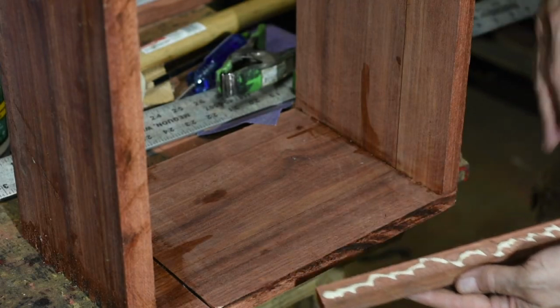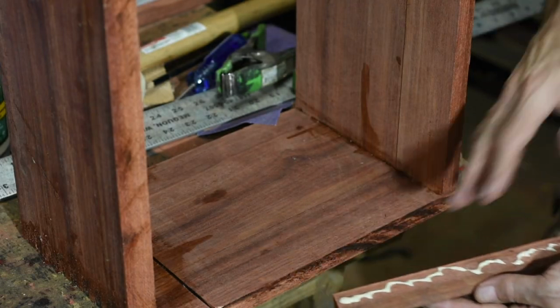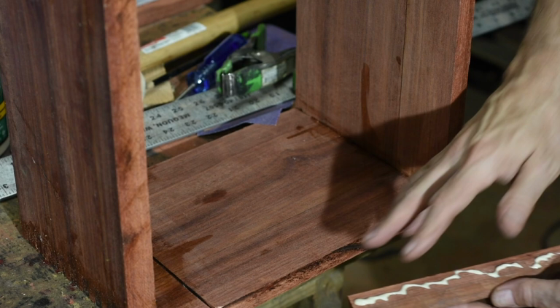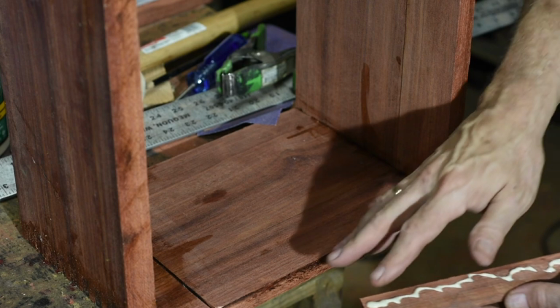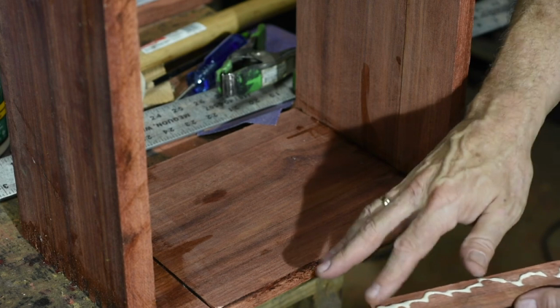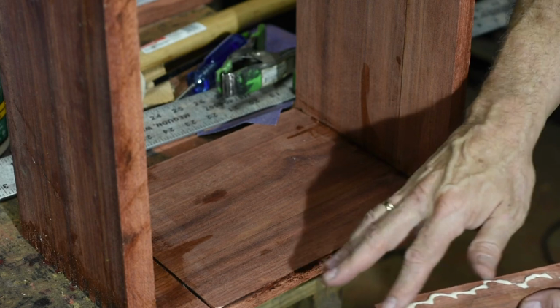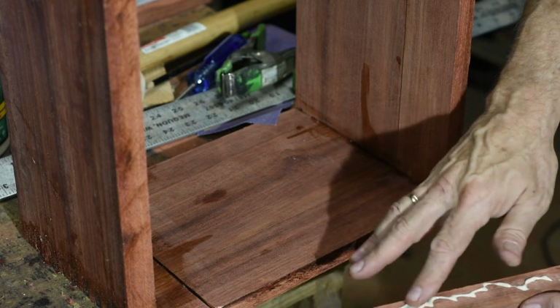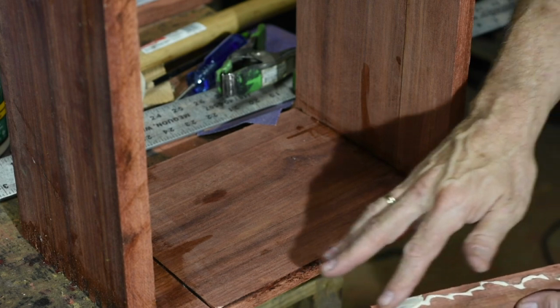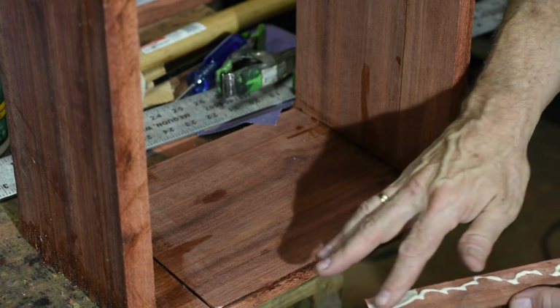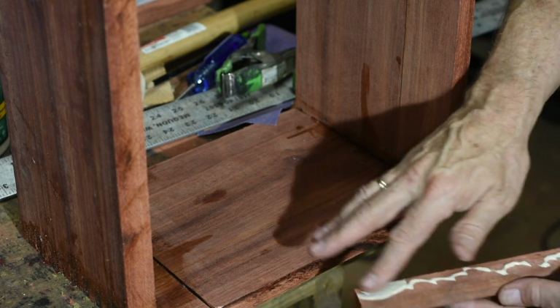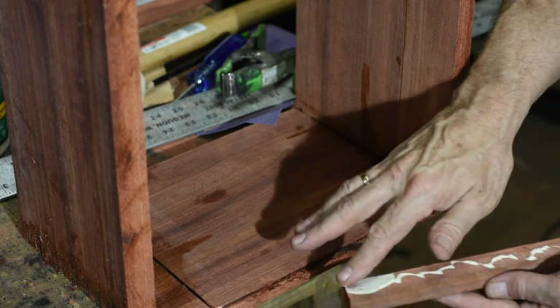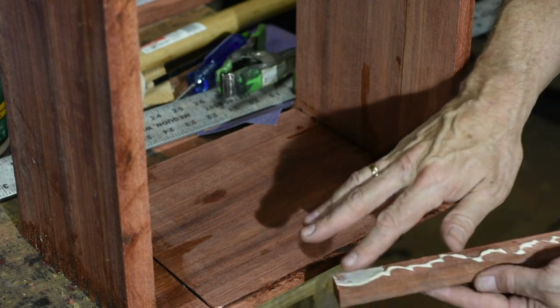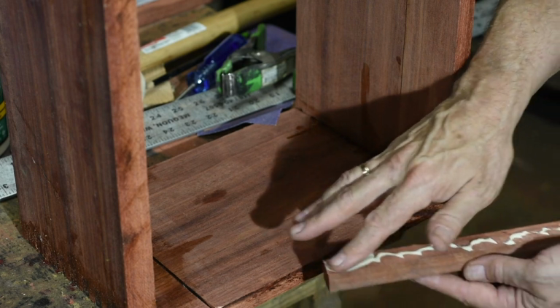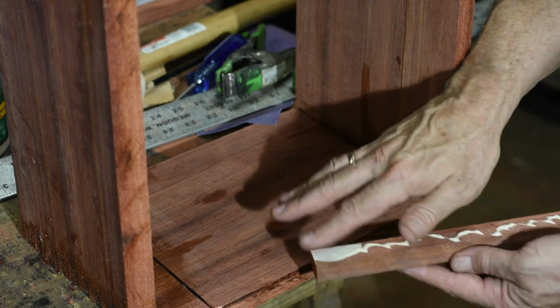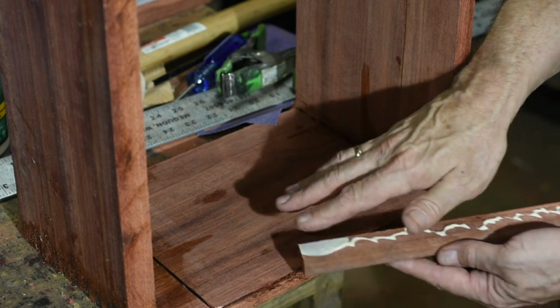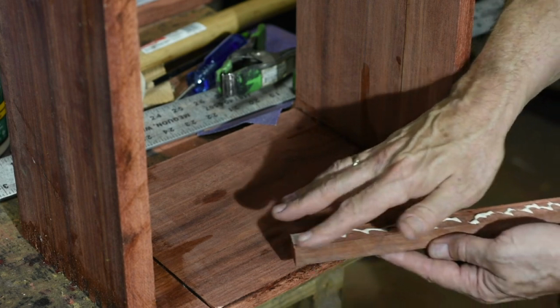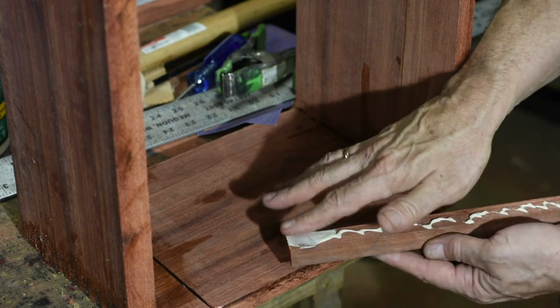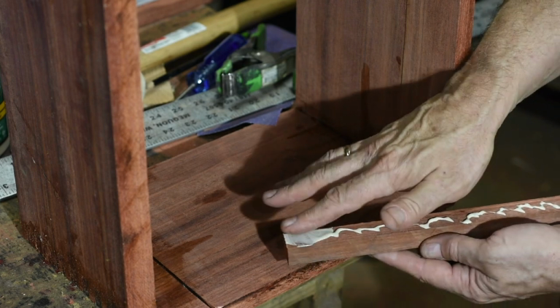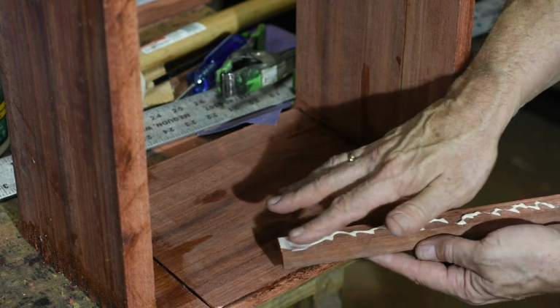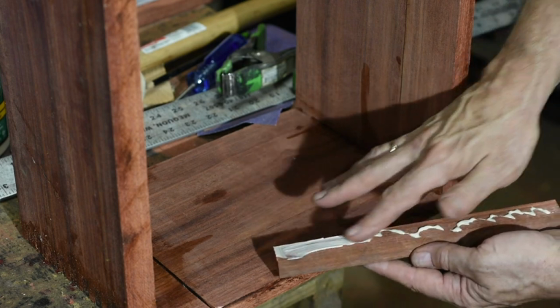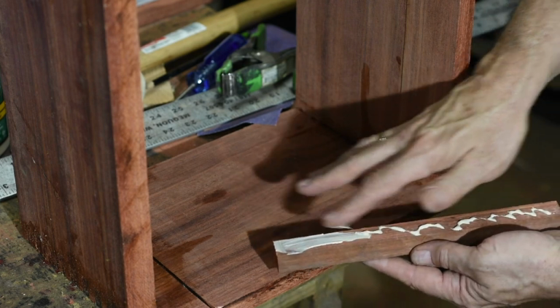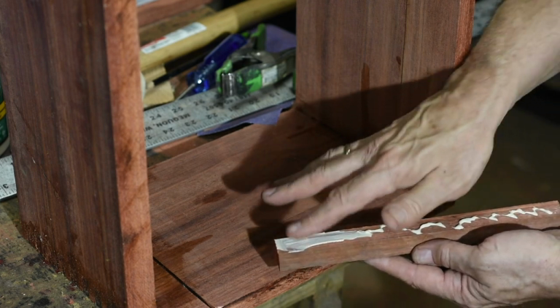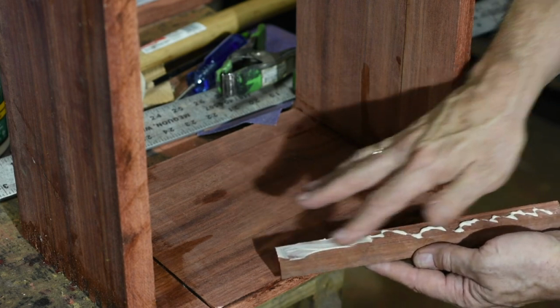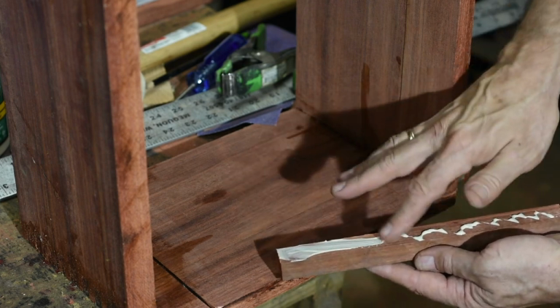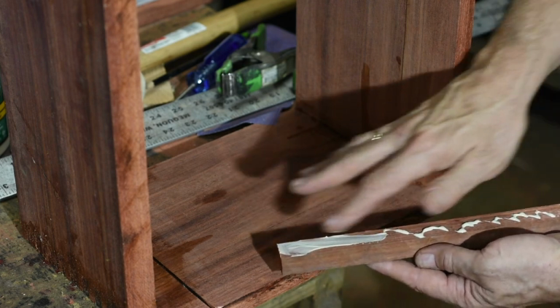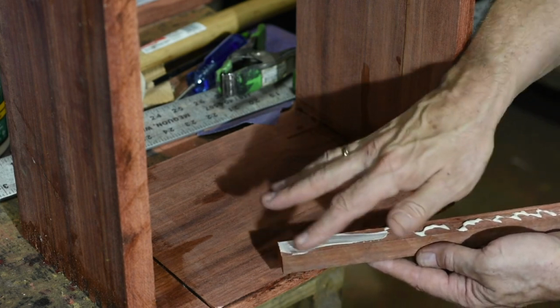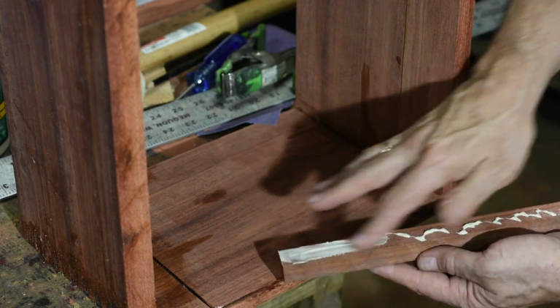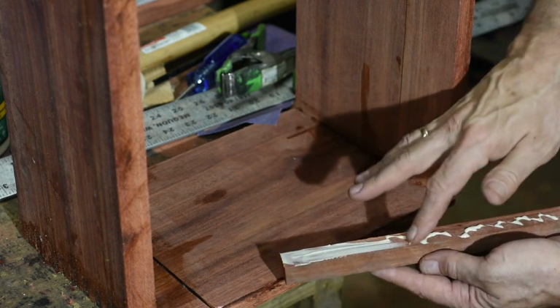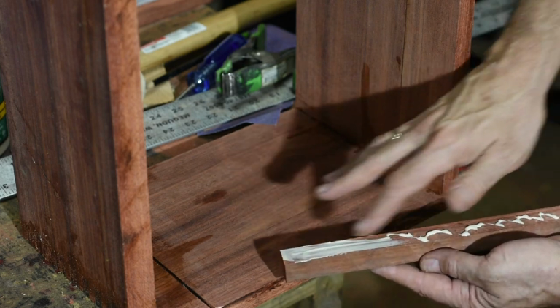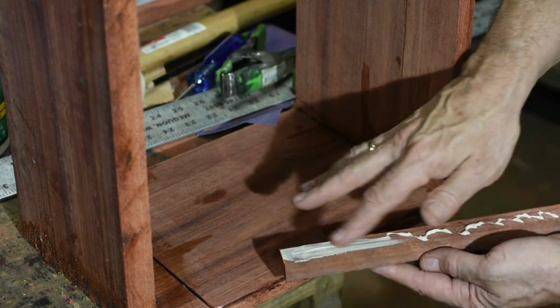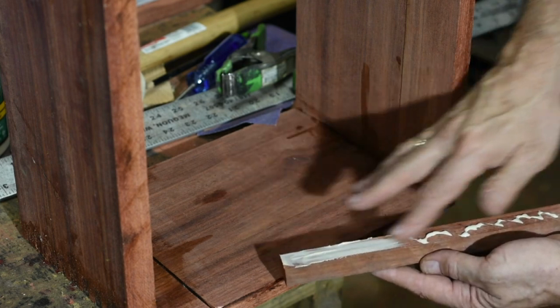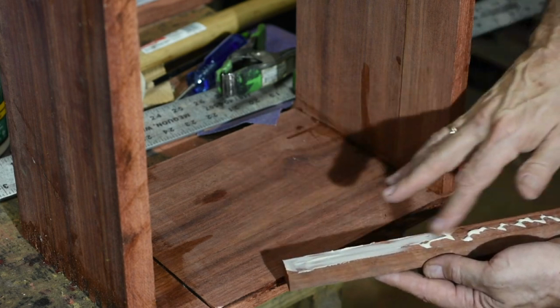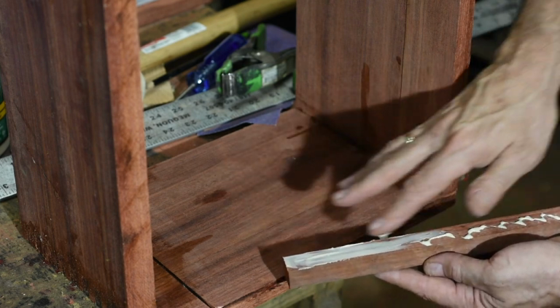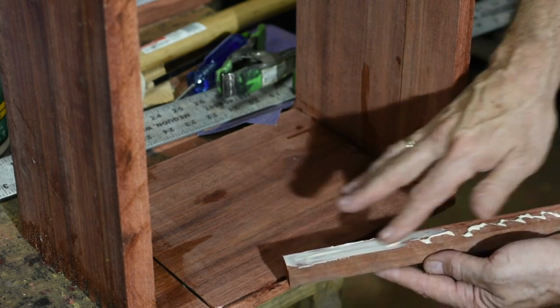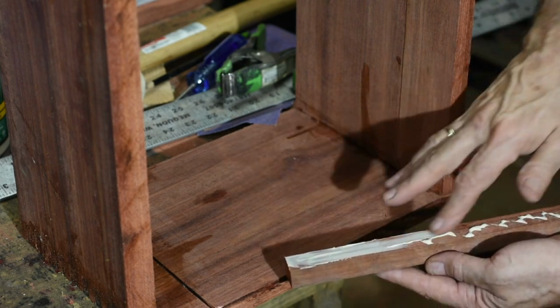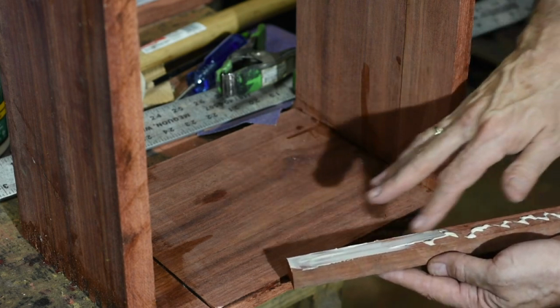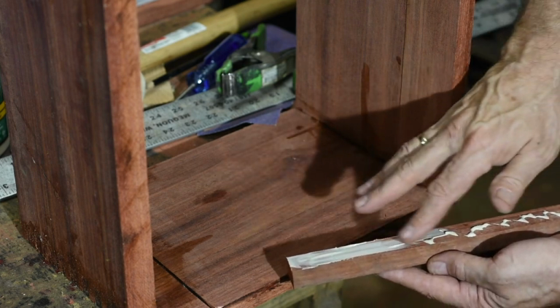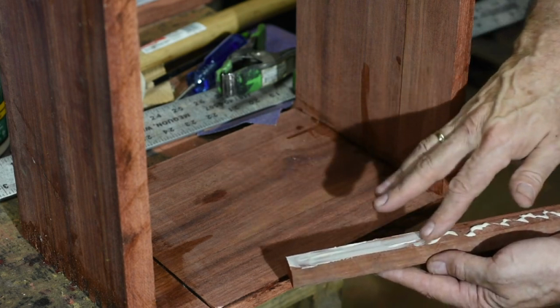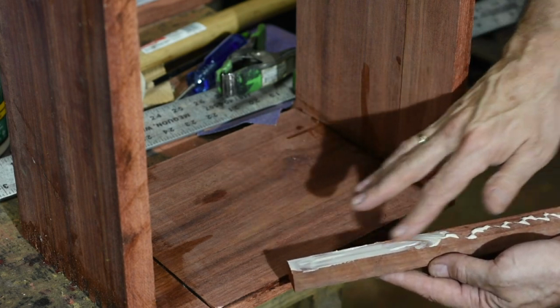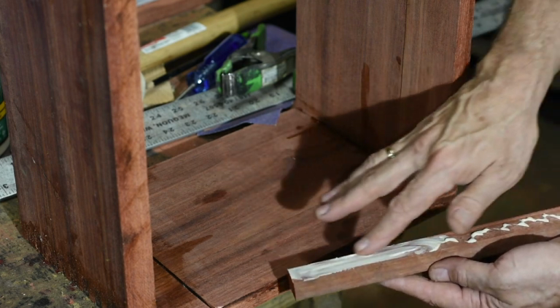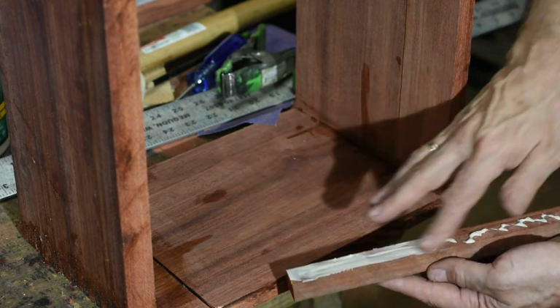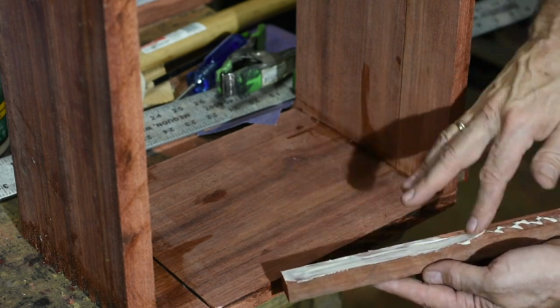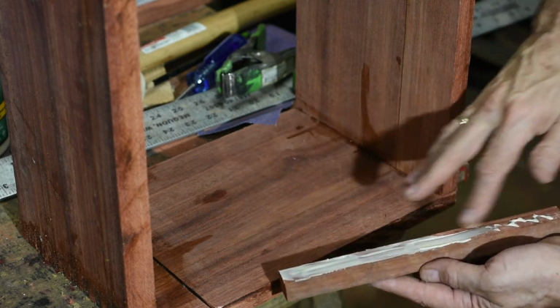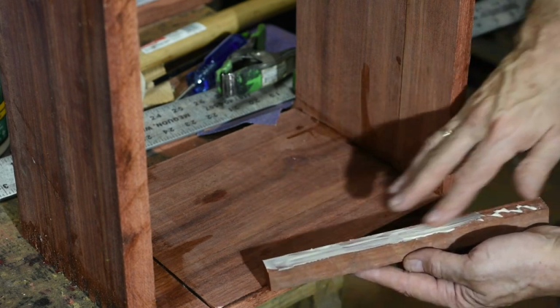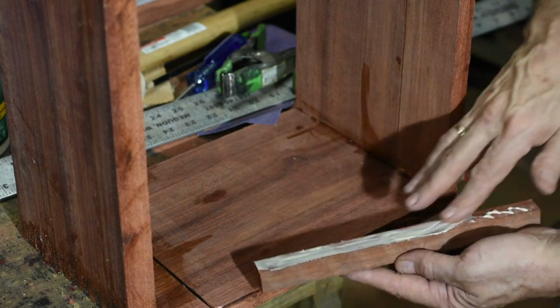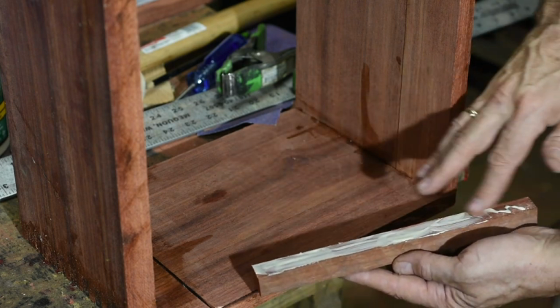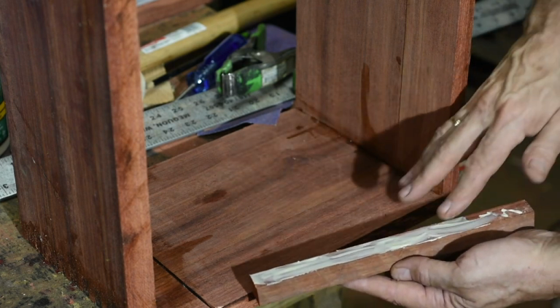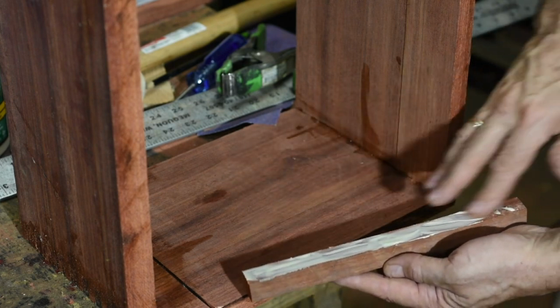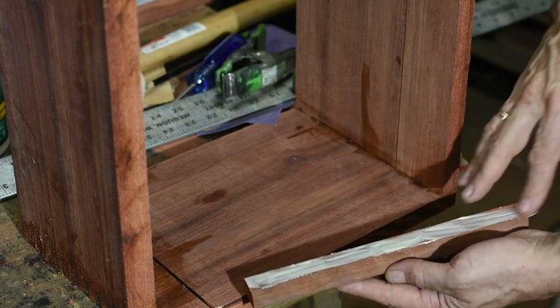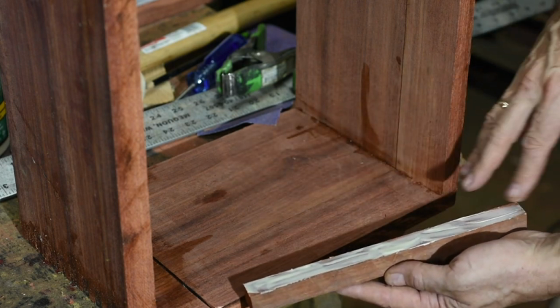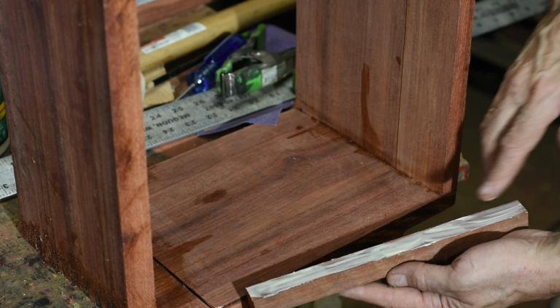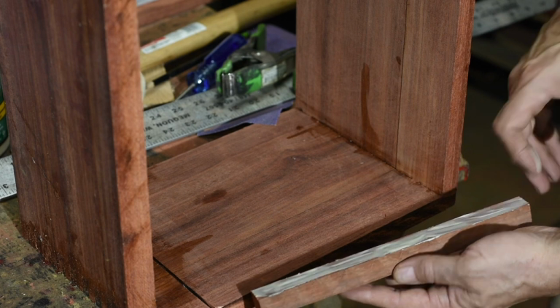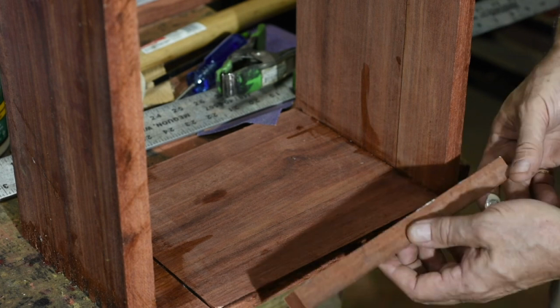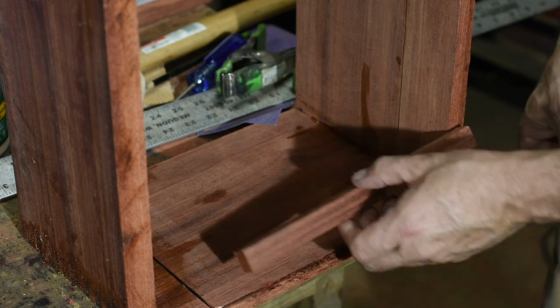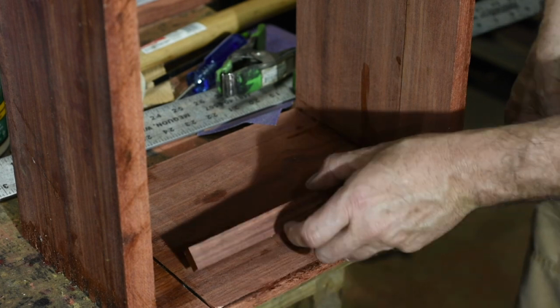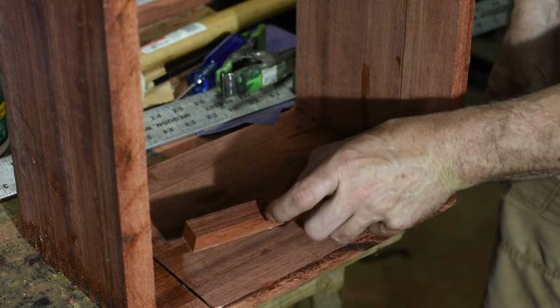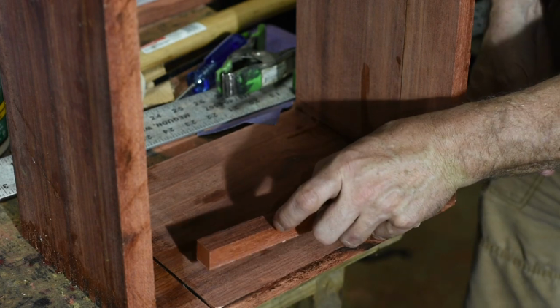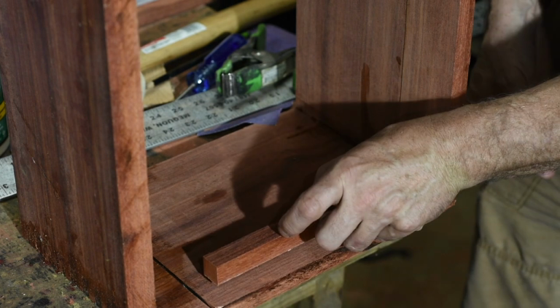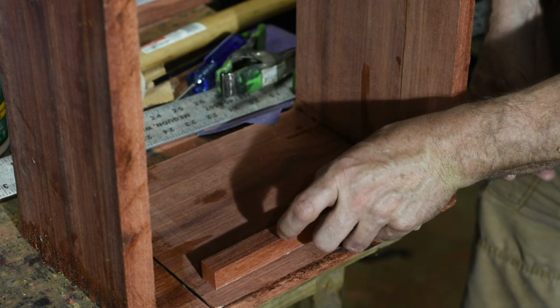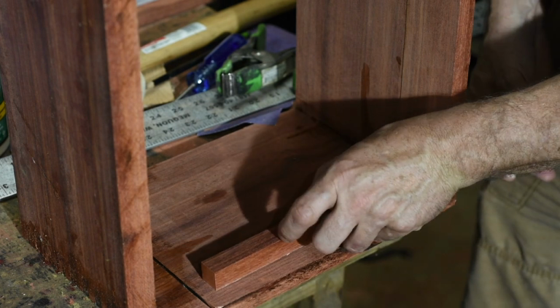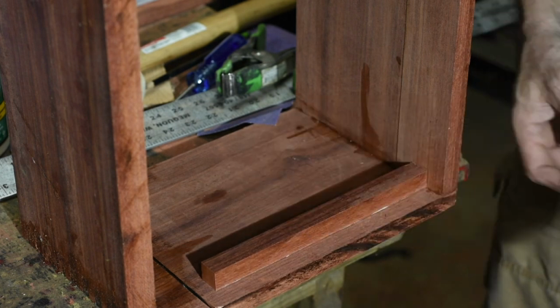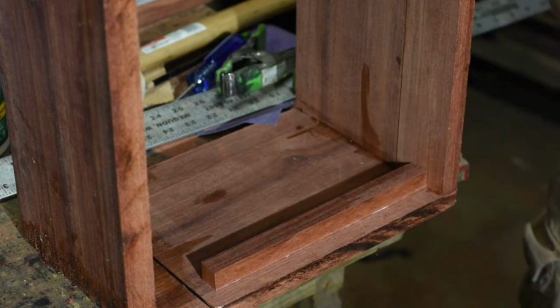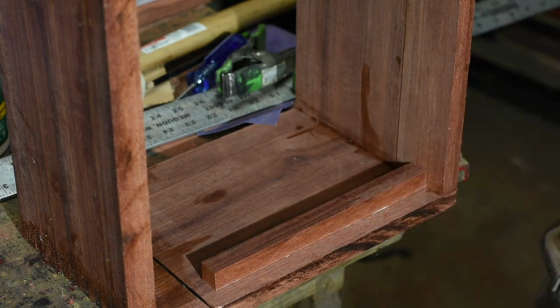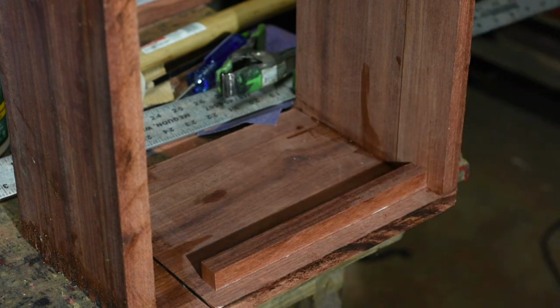There are also a couple of back braces or tracks that will support a back piece, which I don't show in this video.